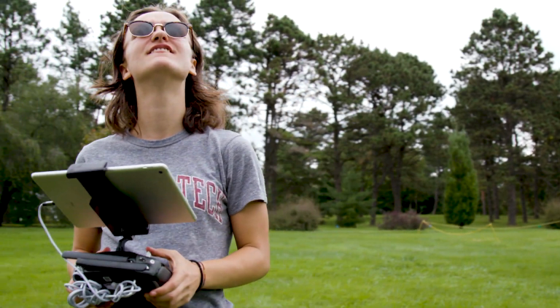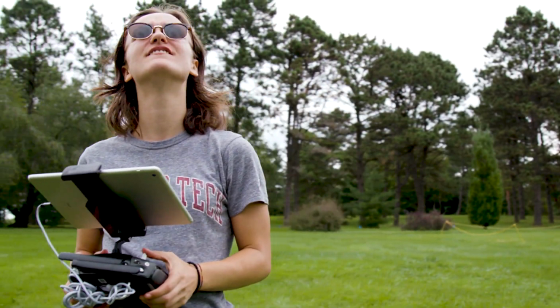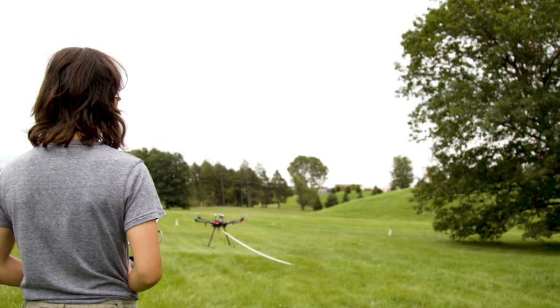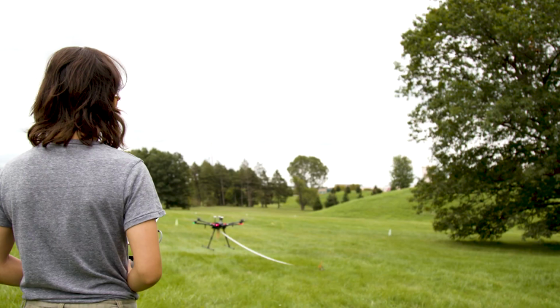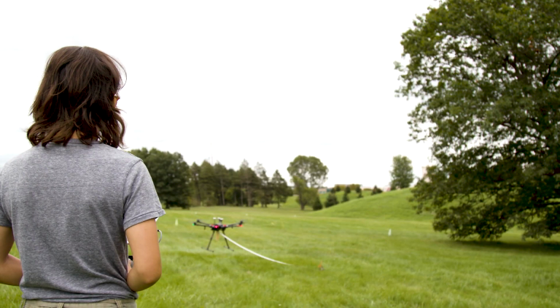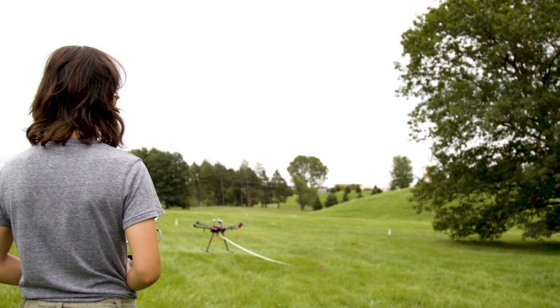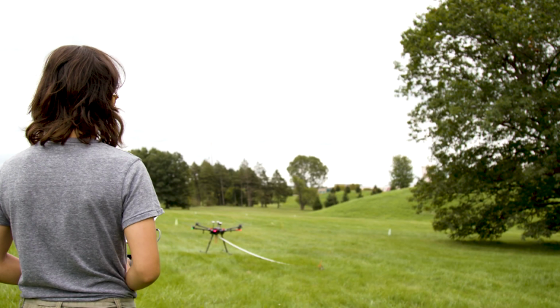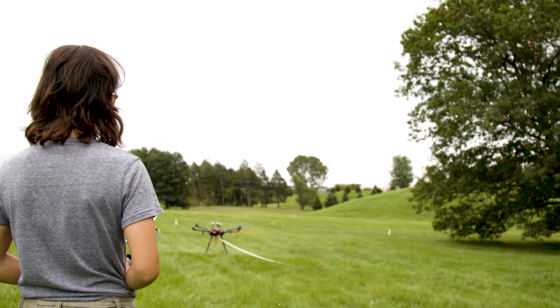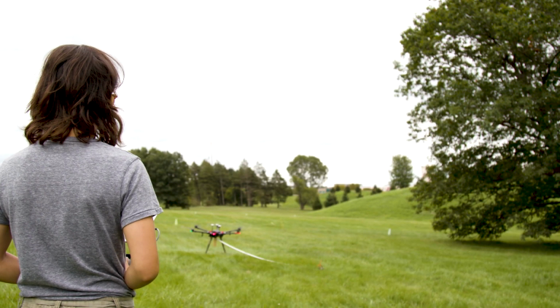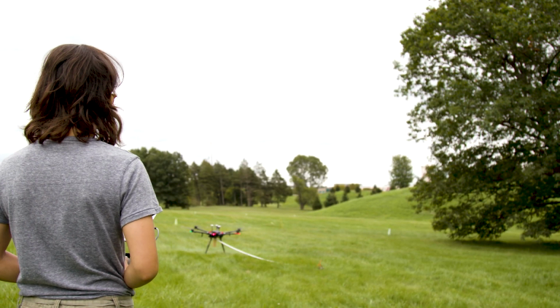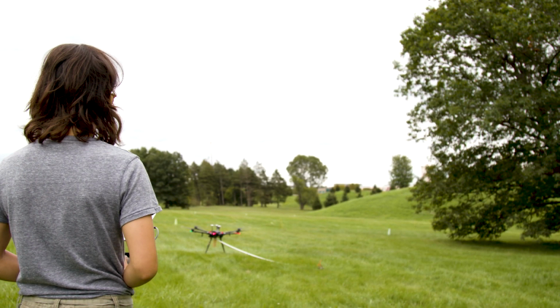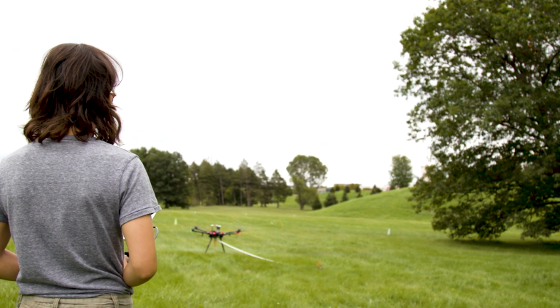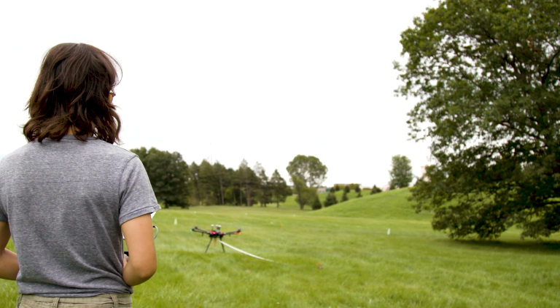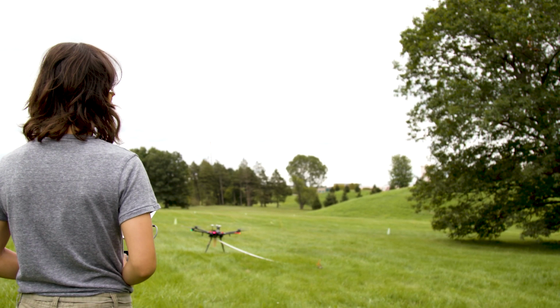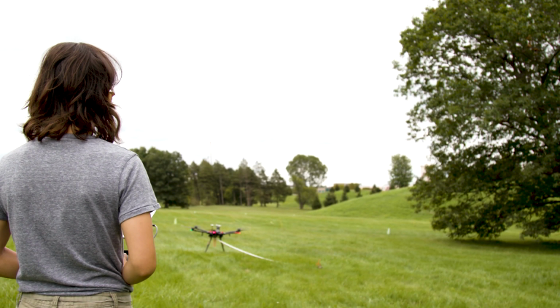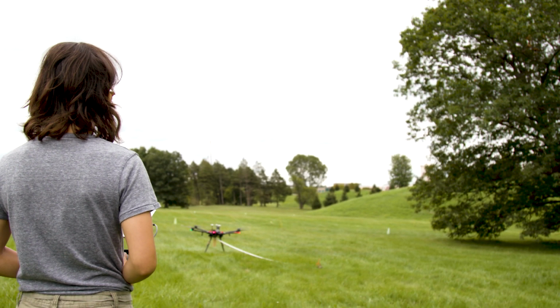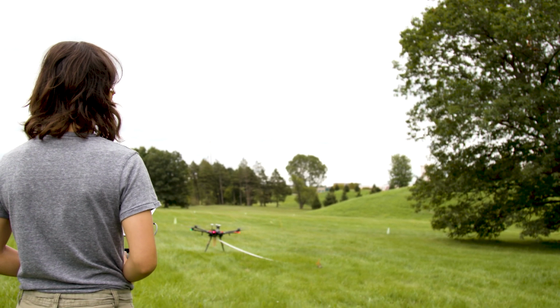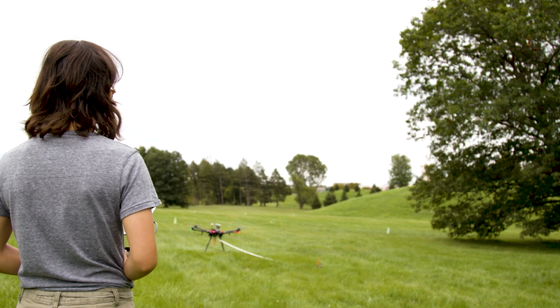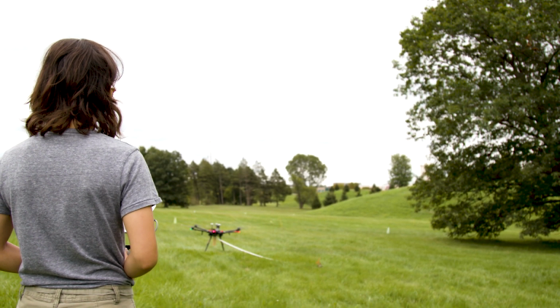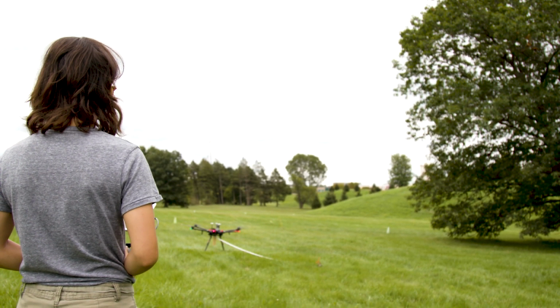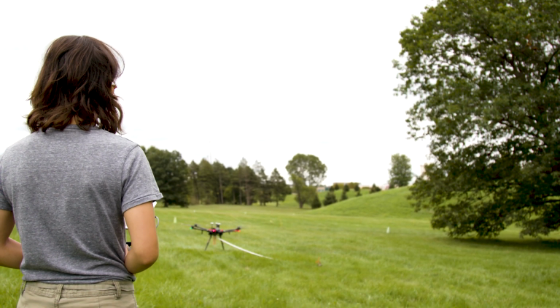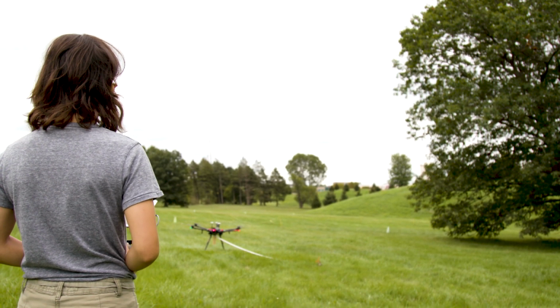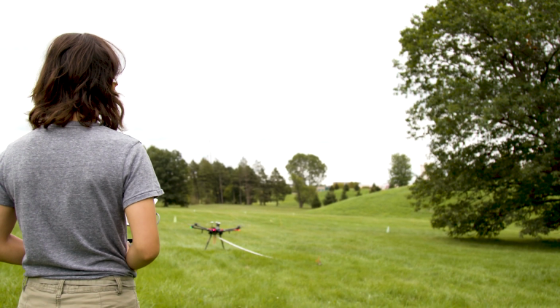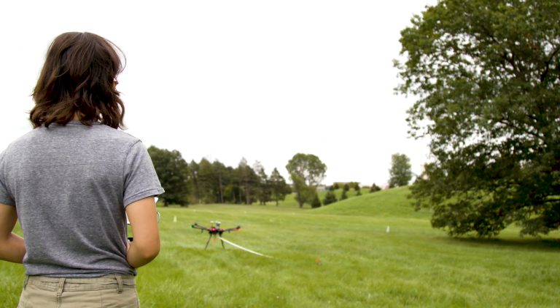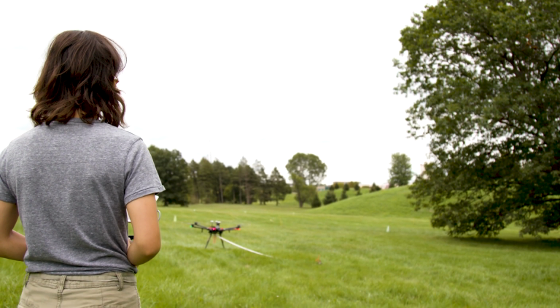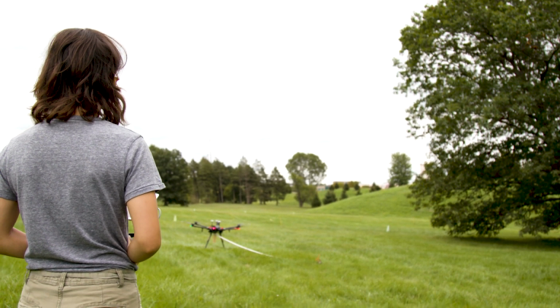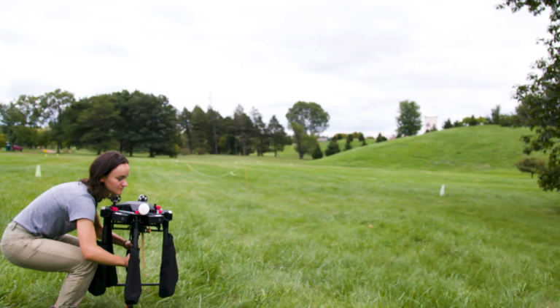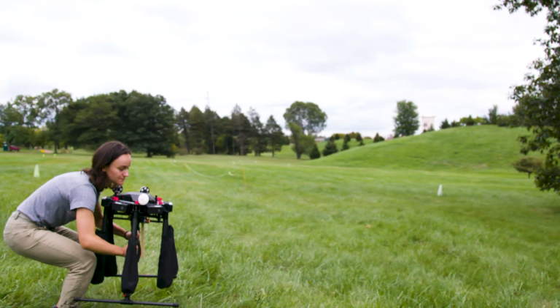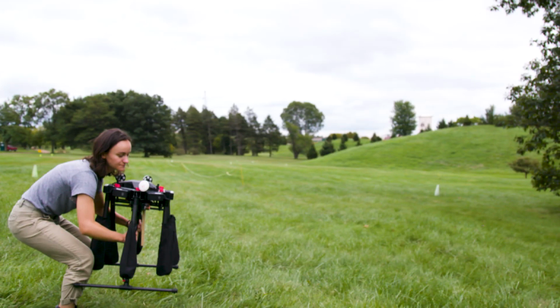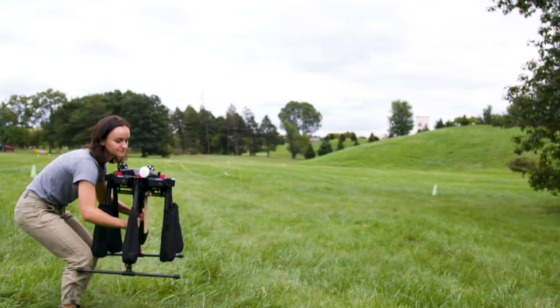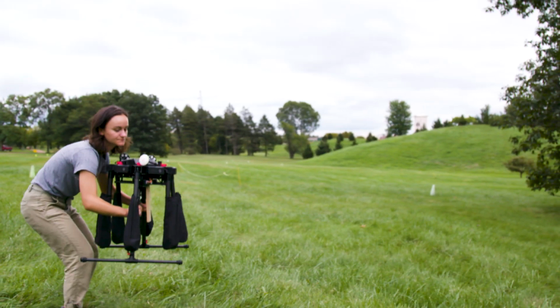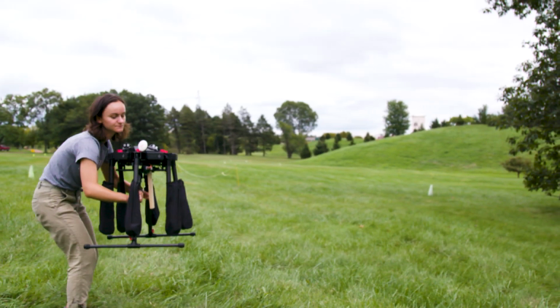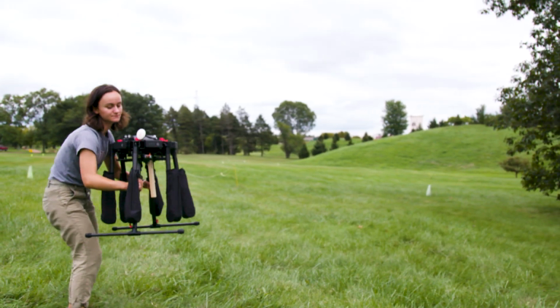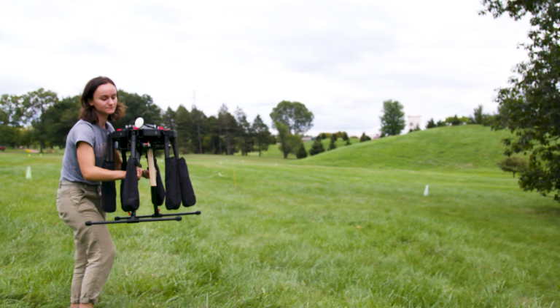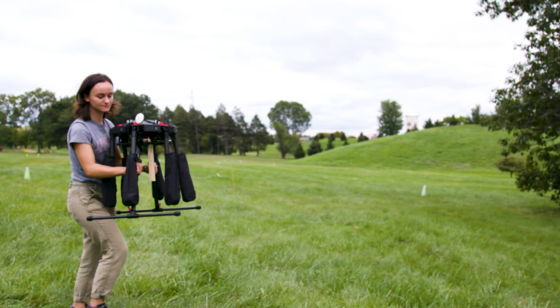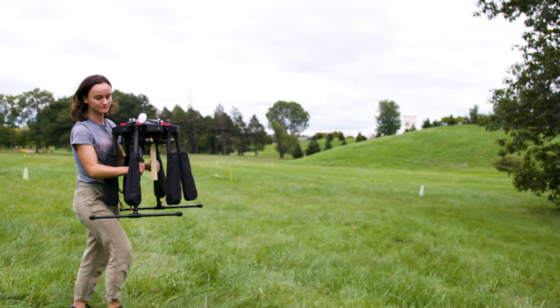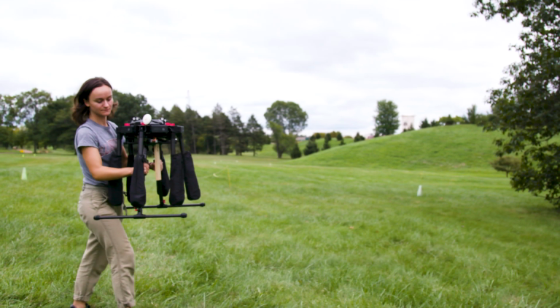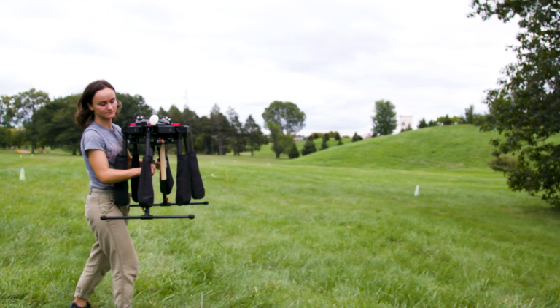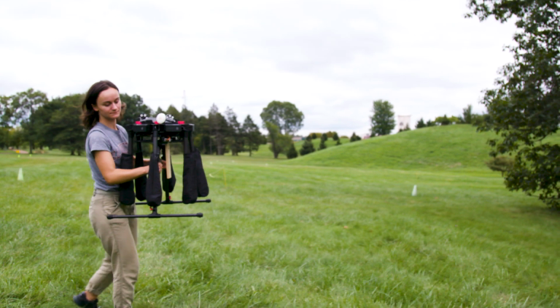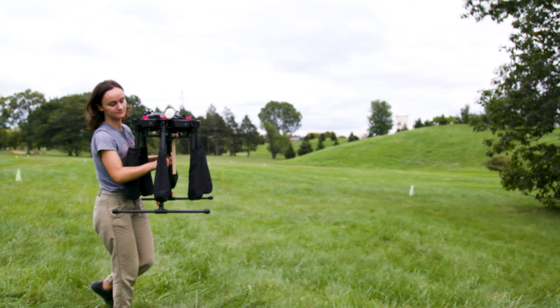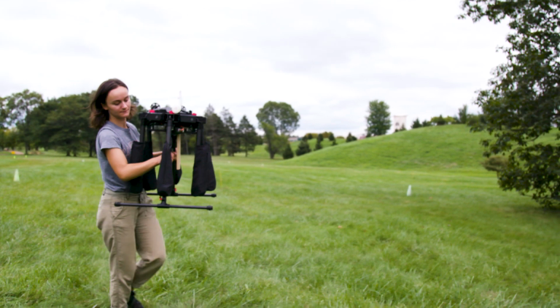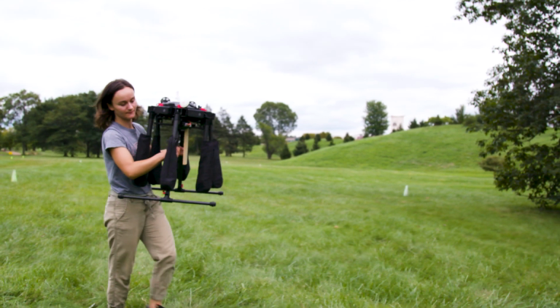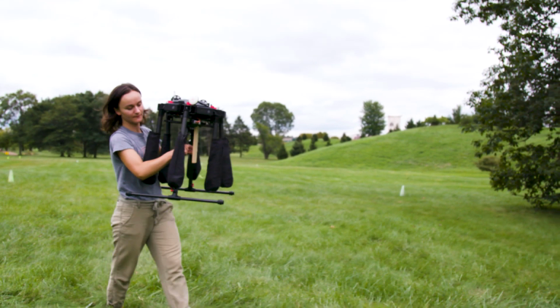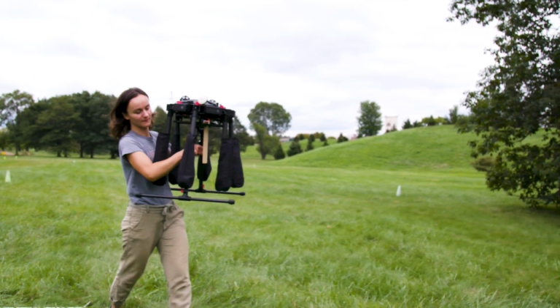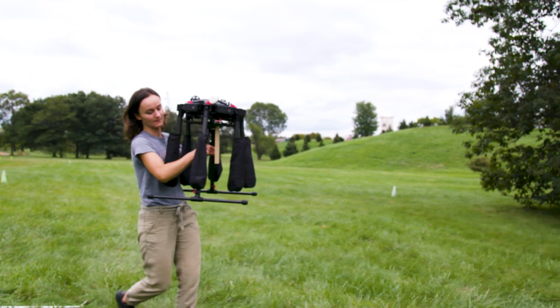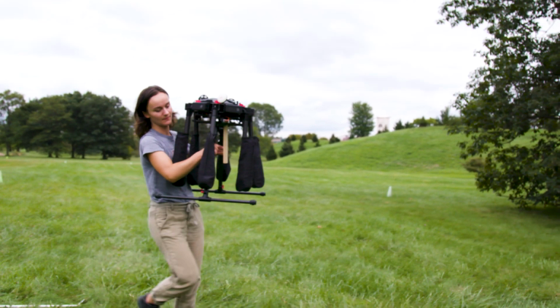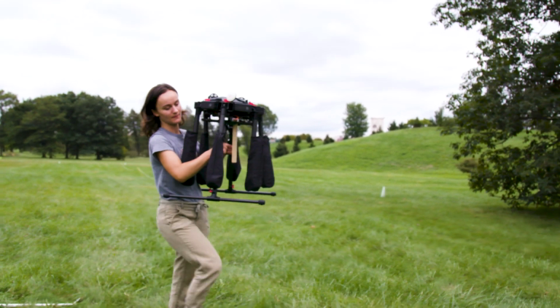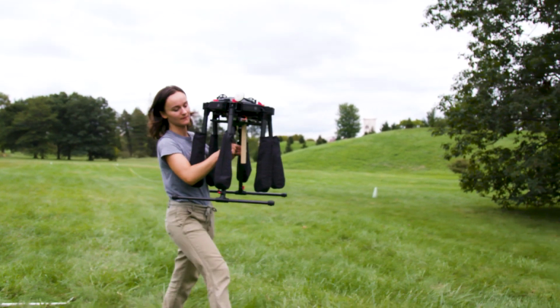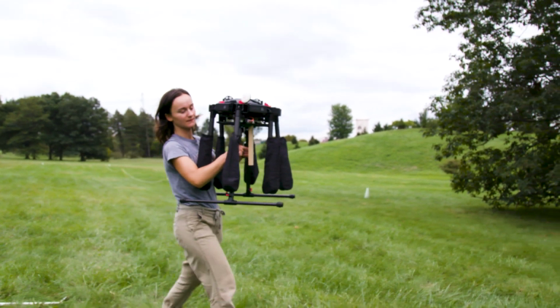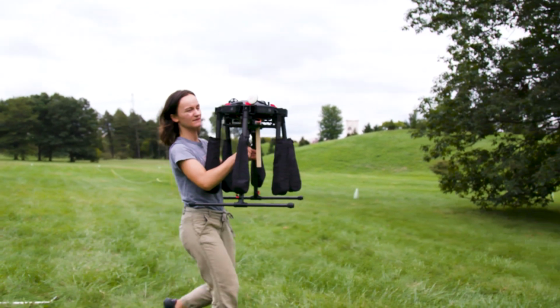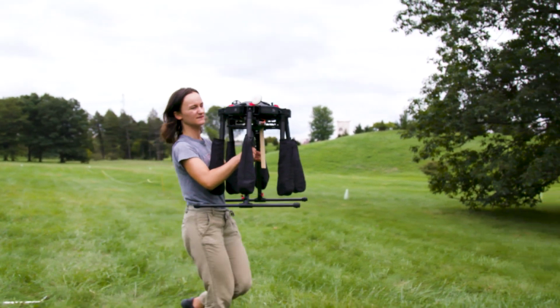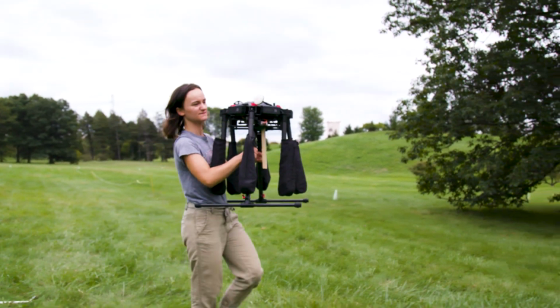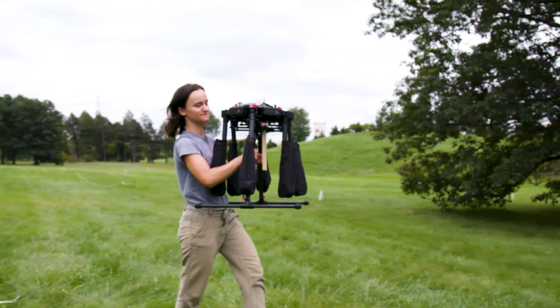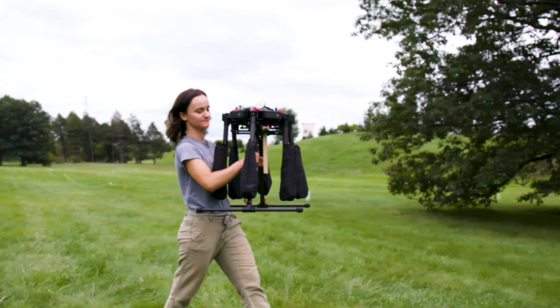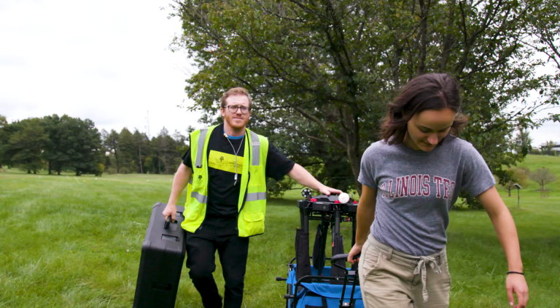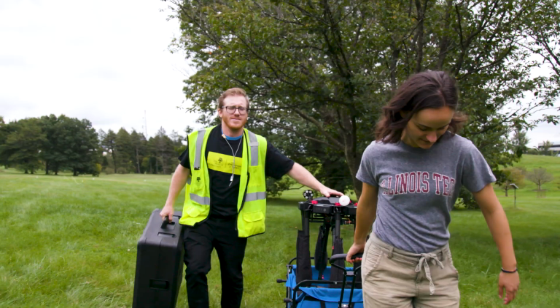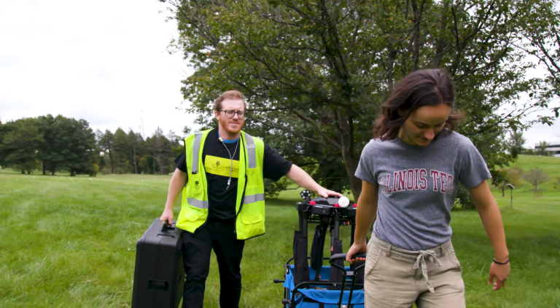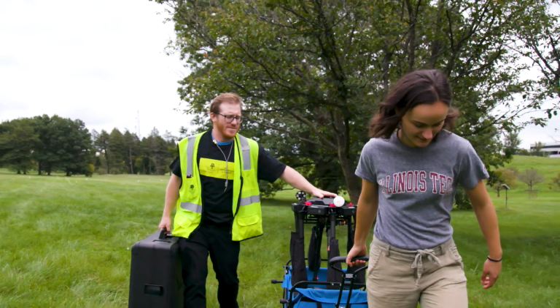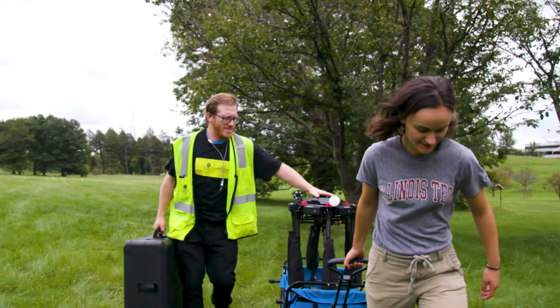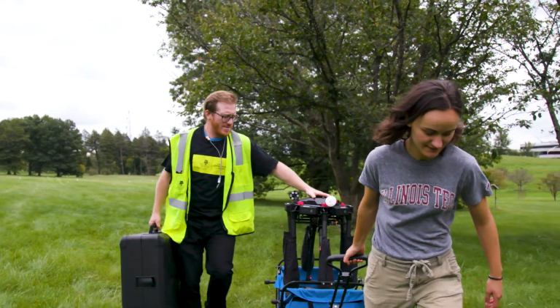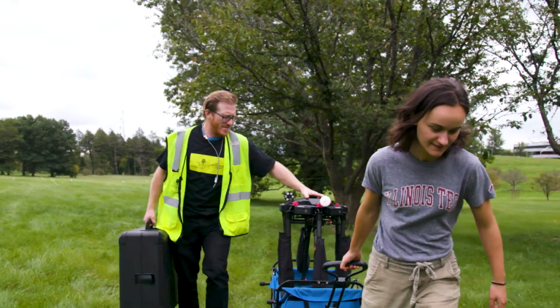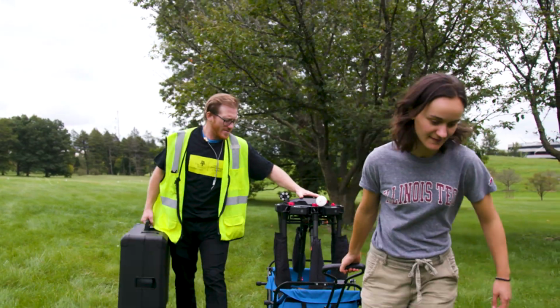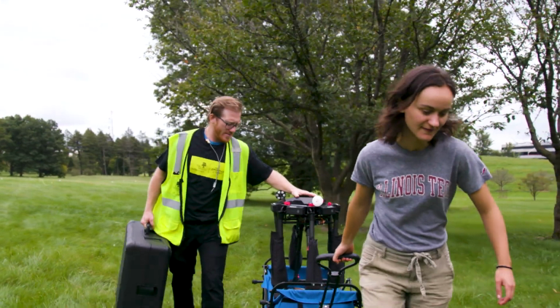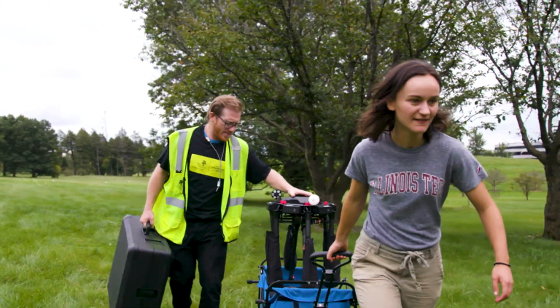The end goal is to be able to keep our trees healthier. We want our large trees to remain healthy because they absorb the most carbon from the atmosphere.